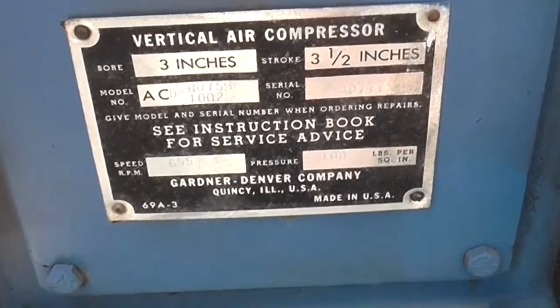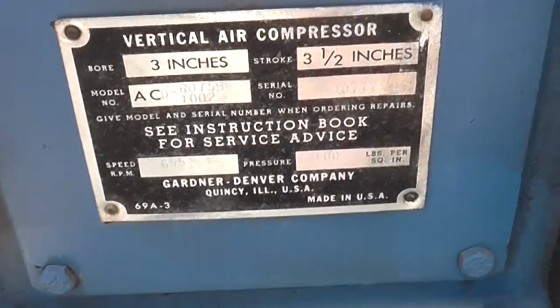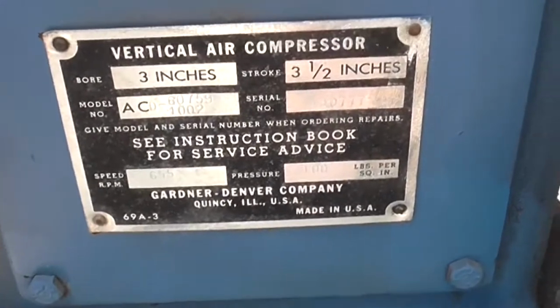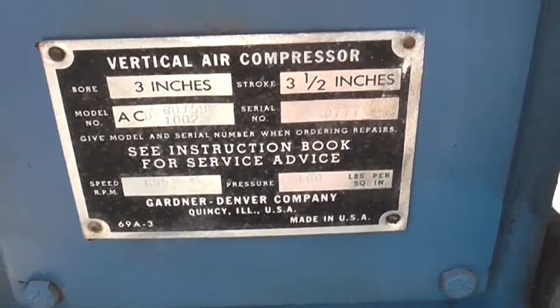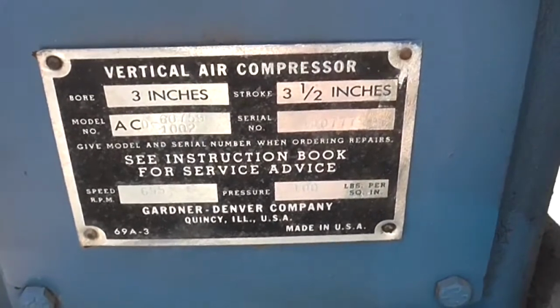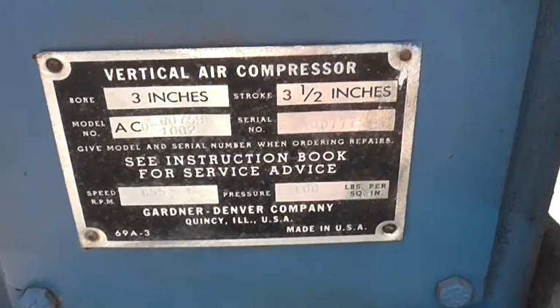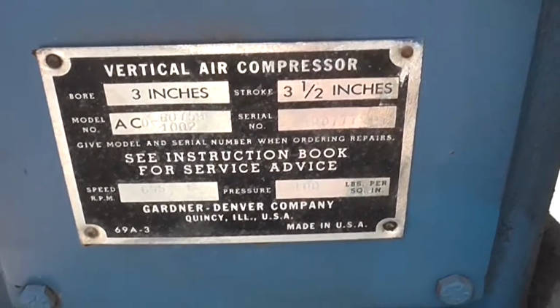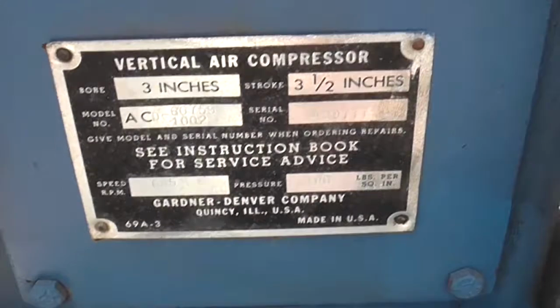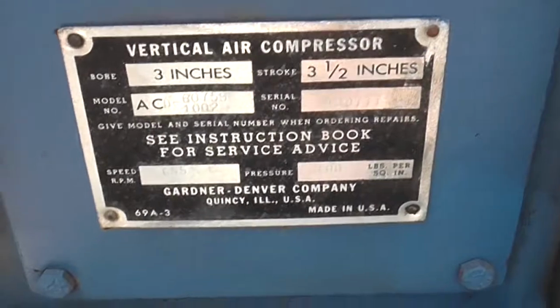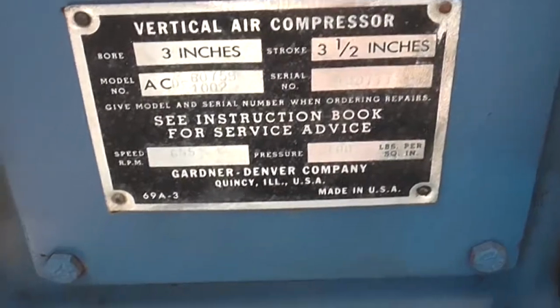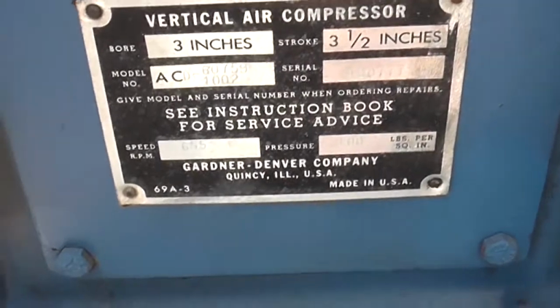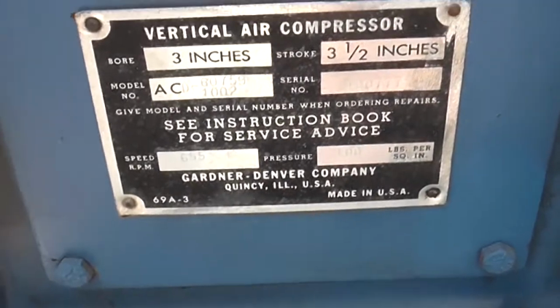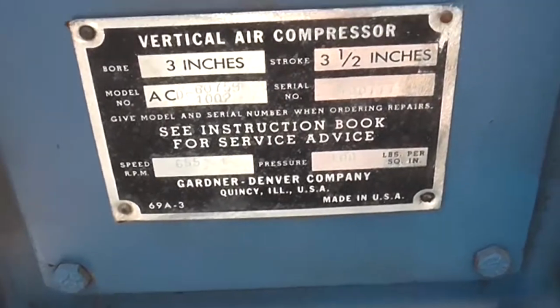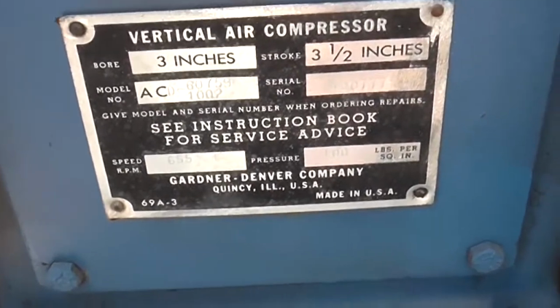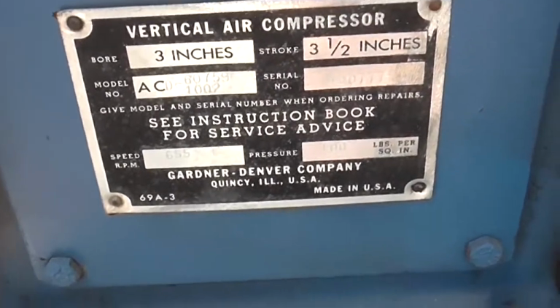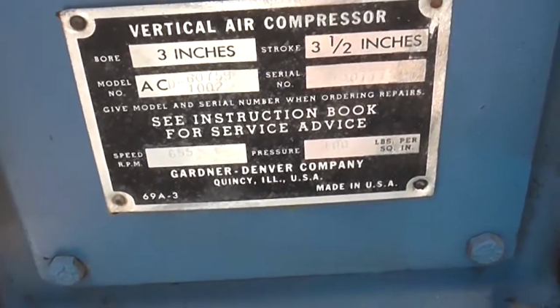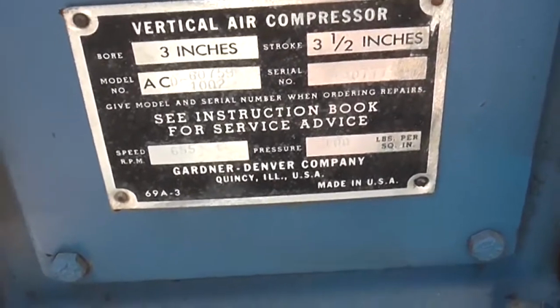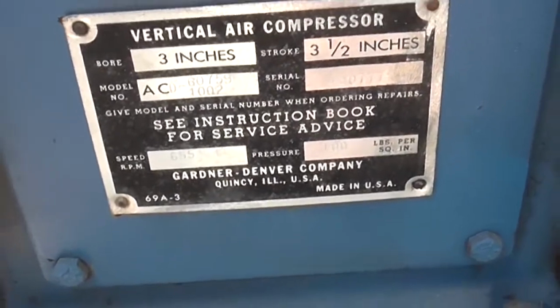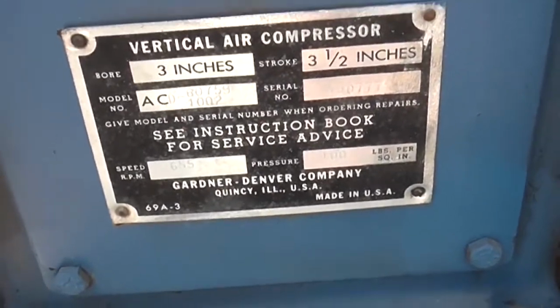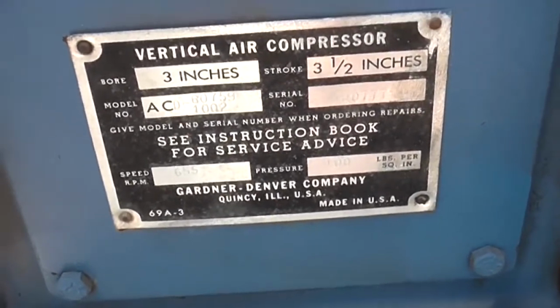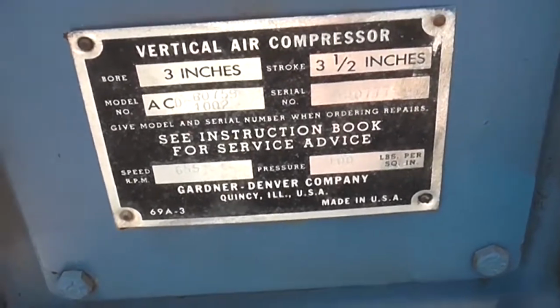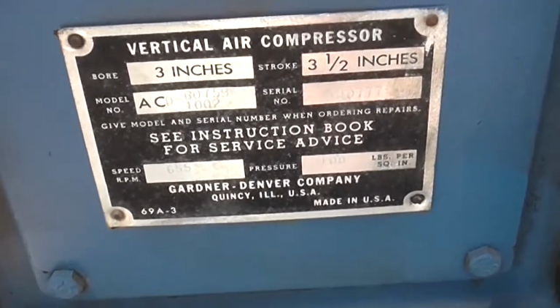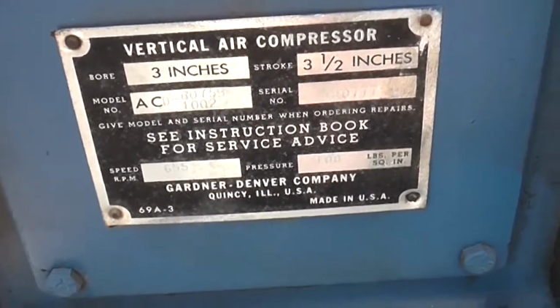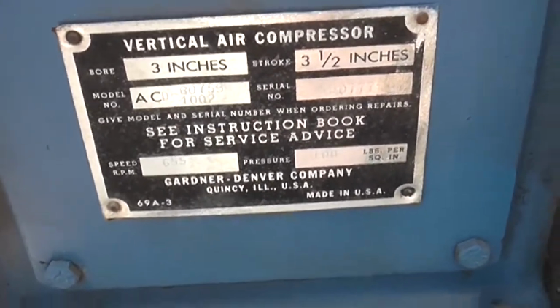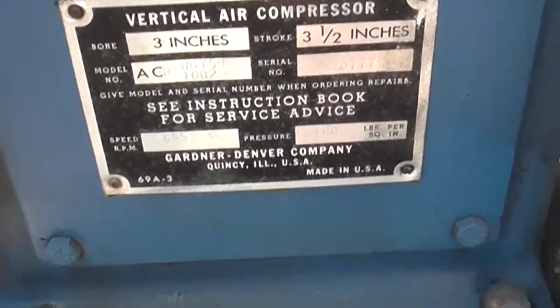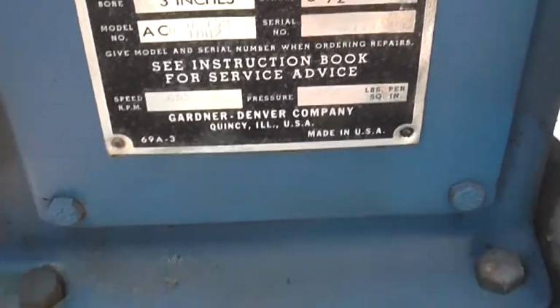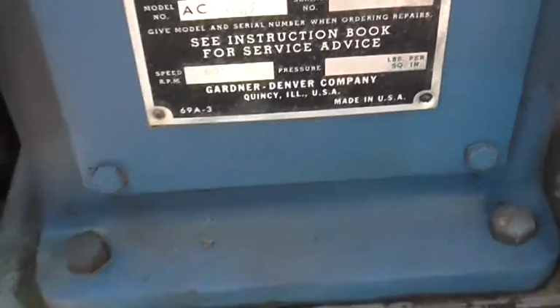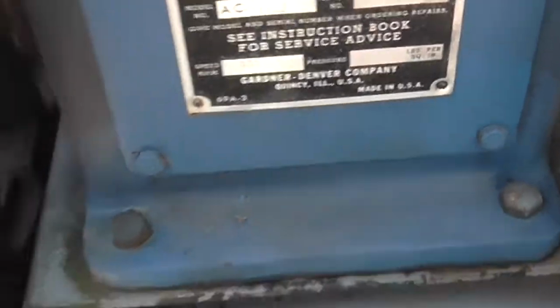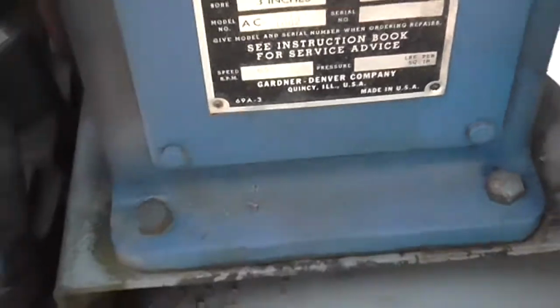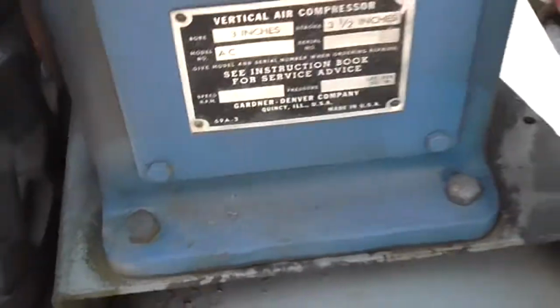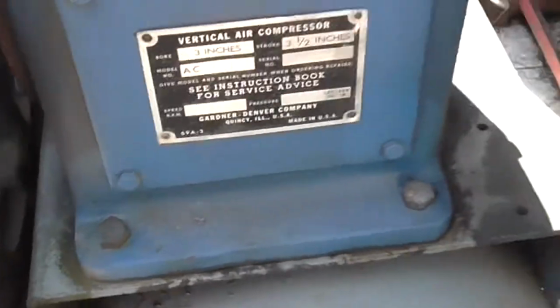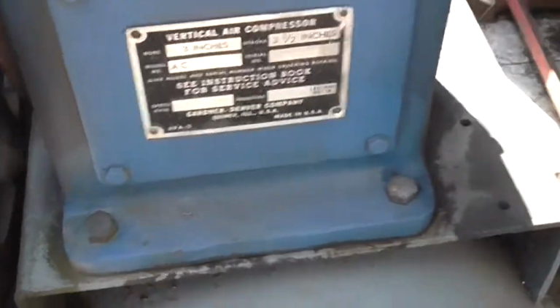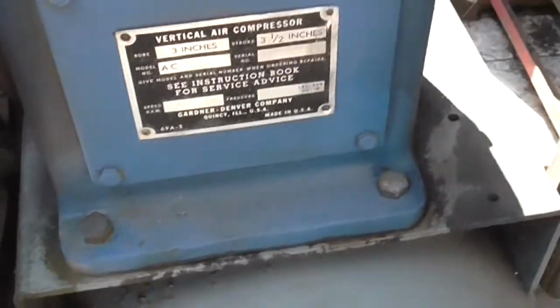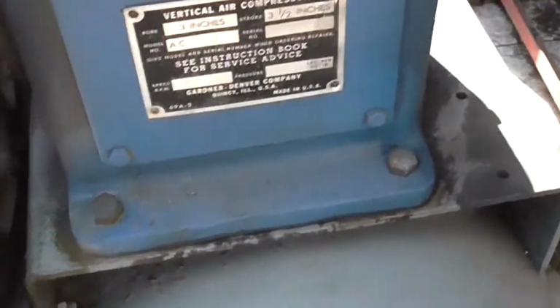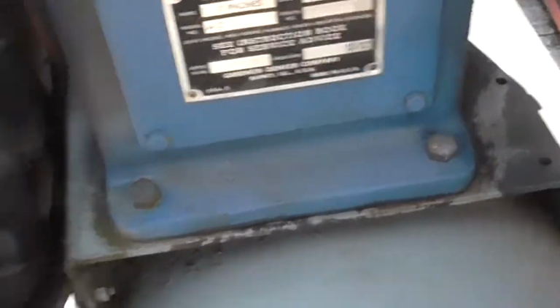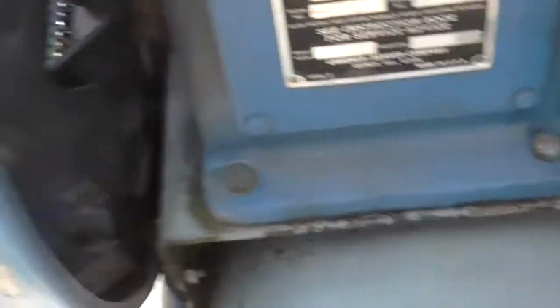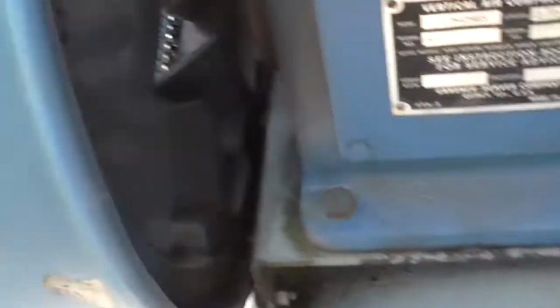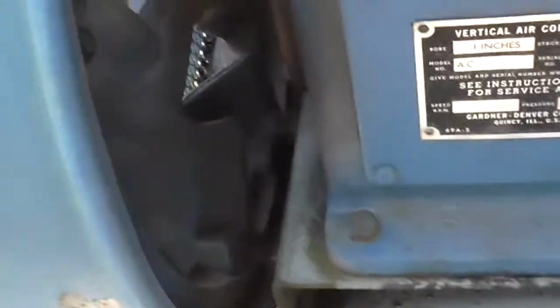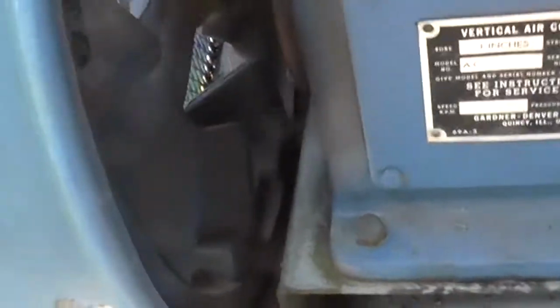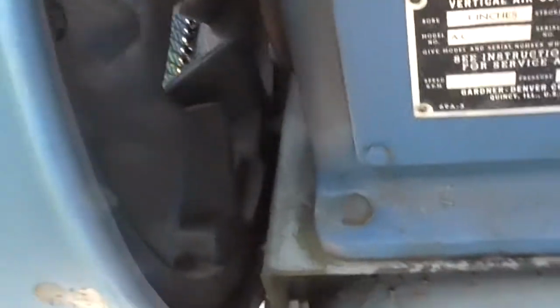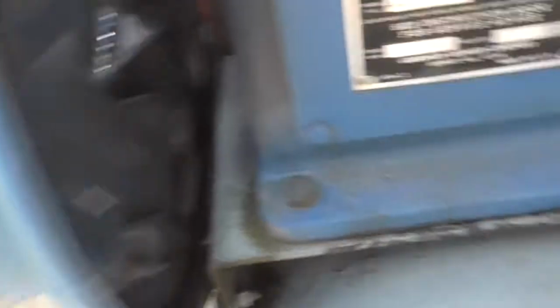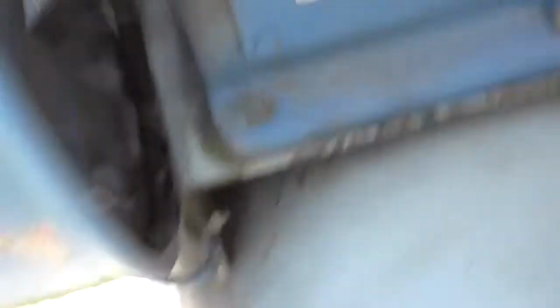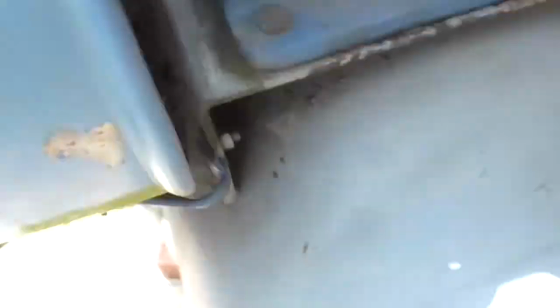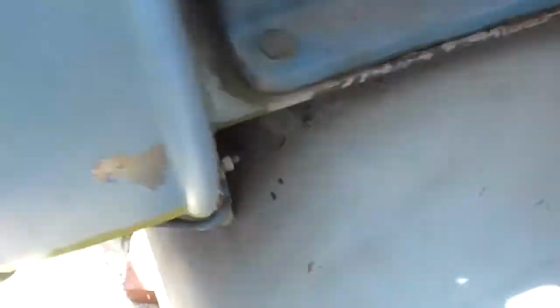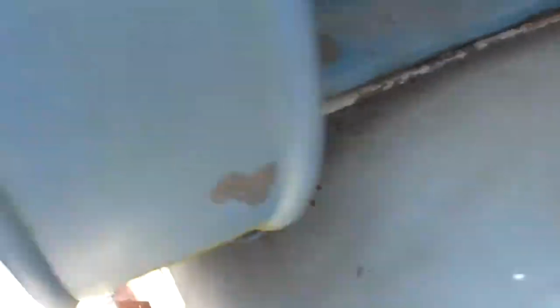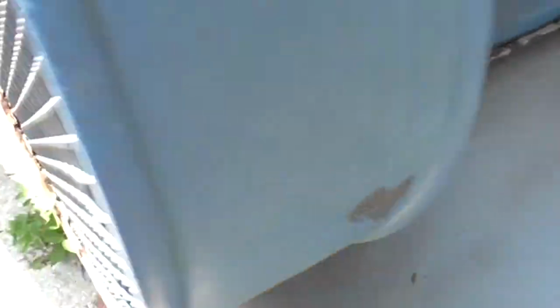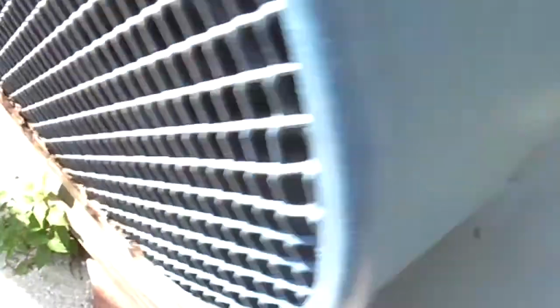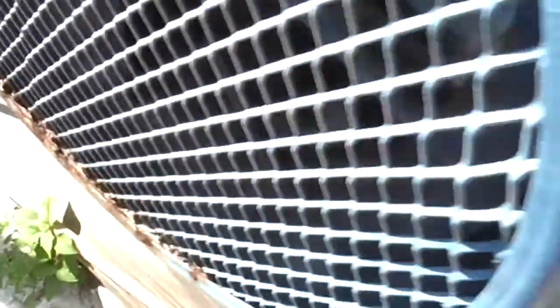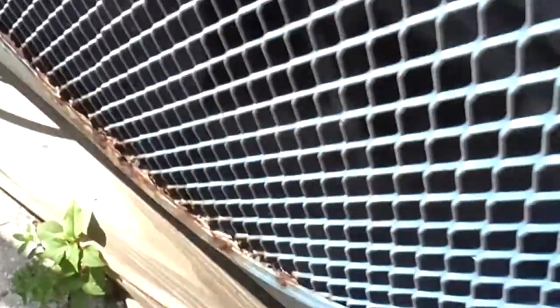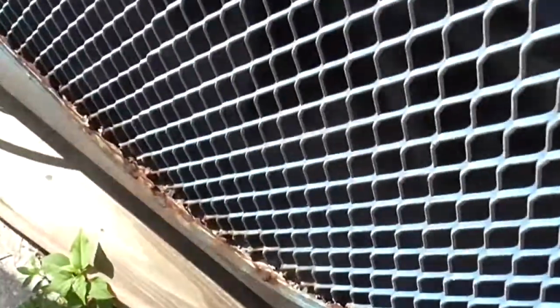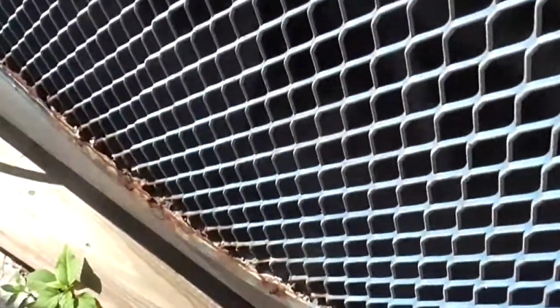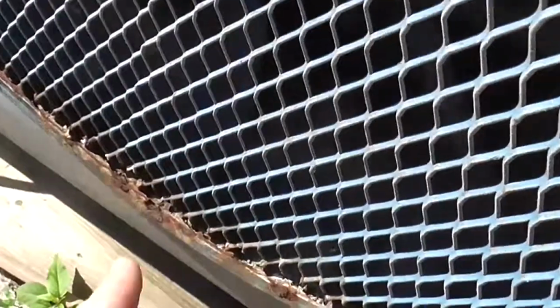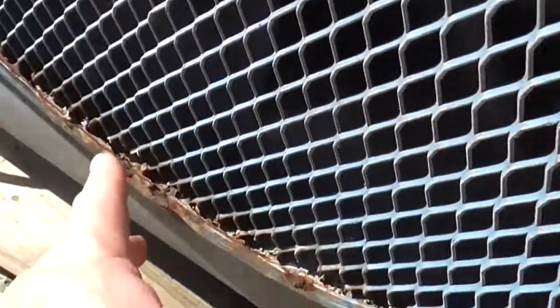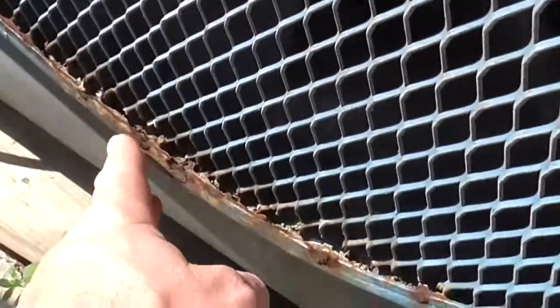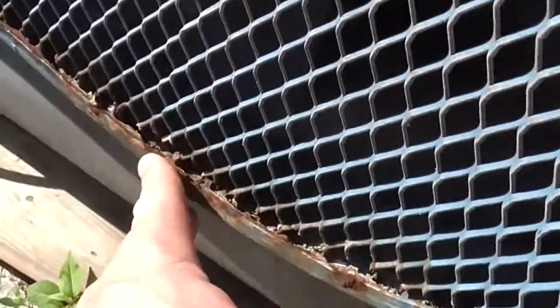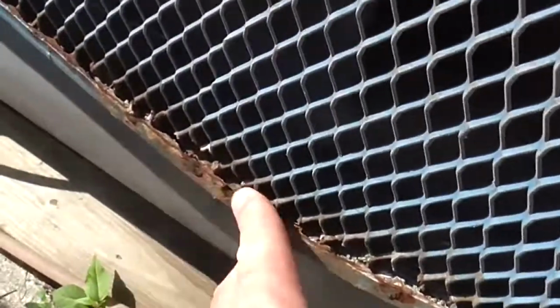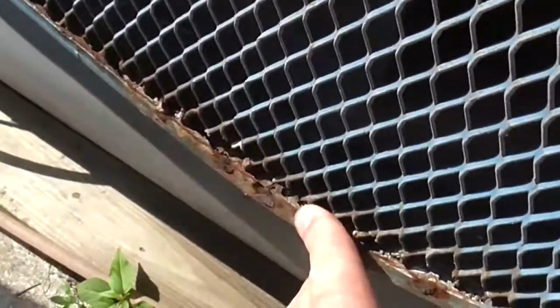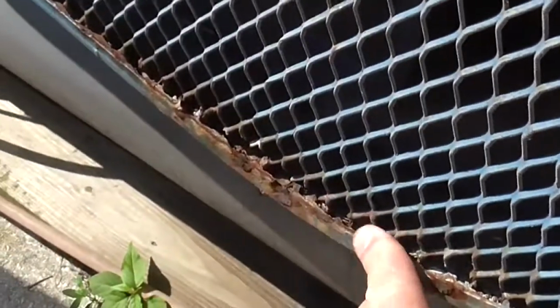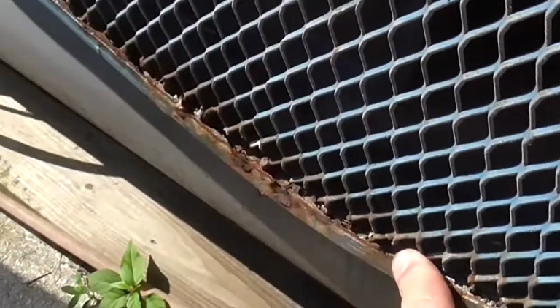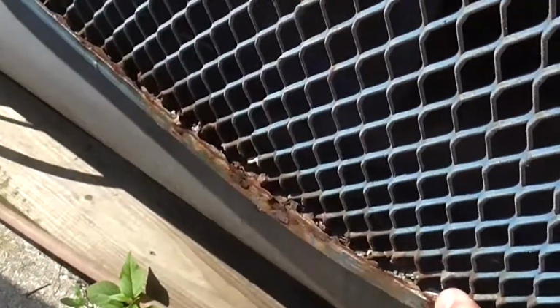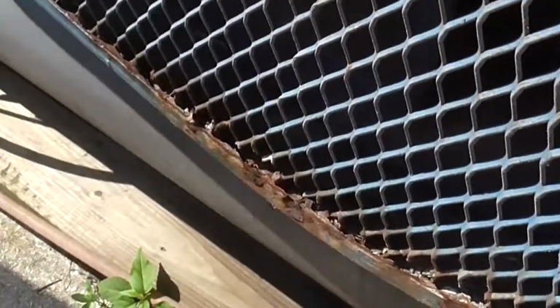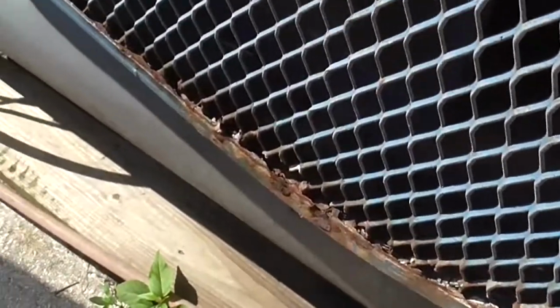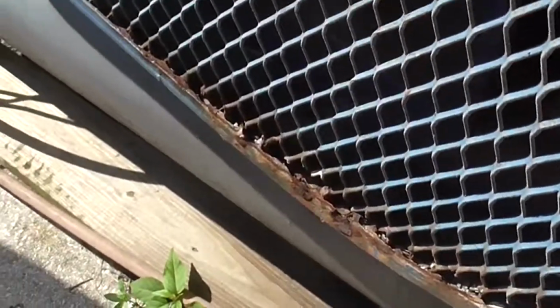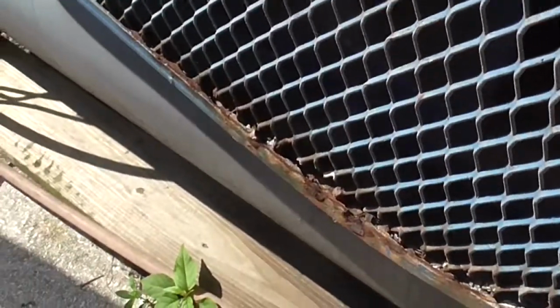Apparently it was at an airport at one point. I've got some corrosion on the outside of the belt guard here.